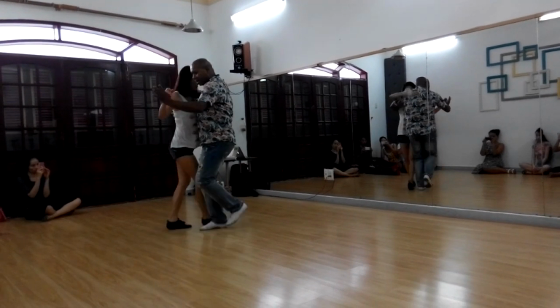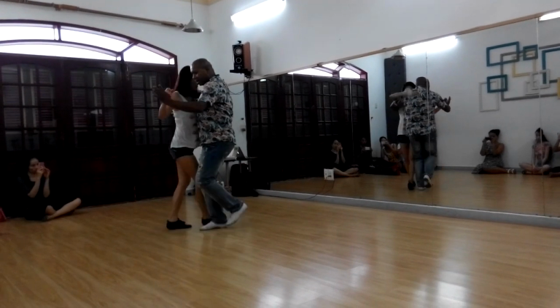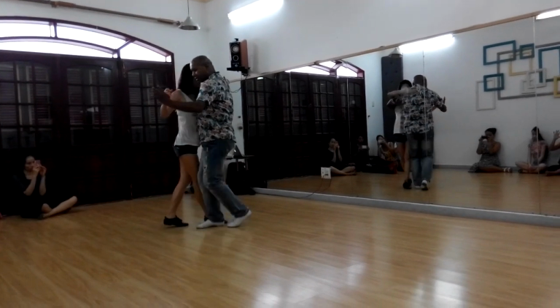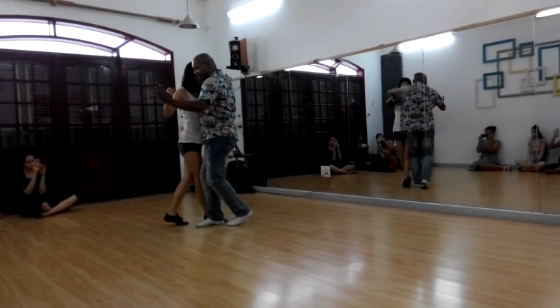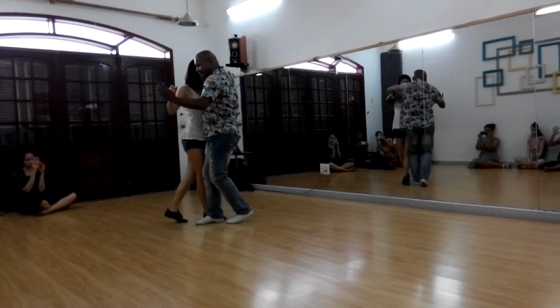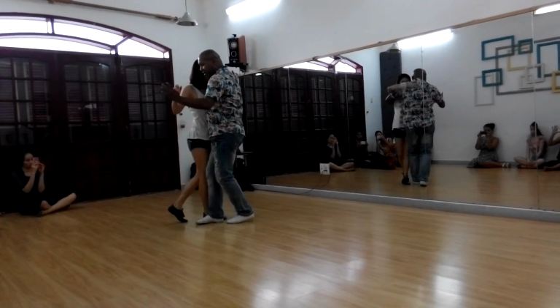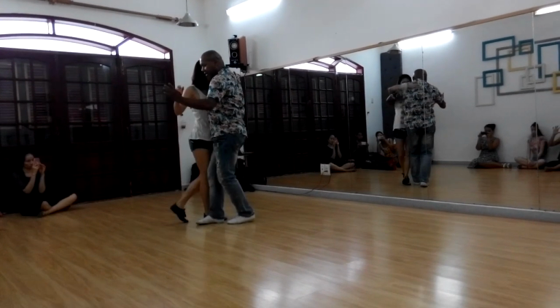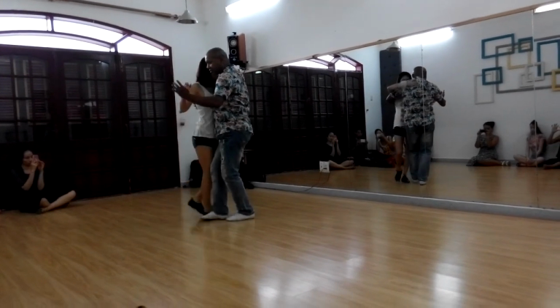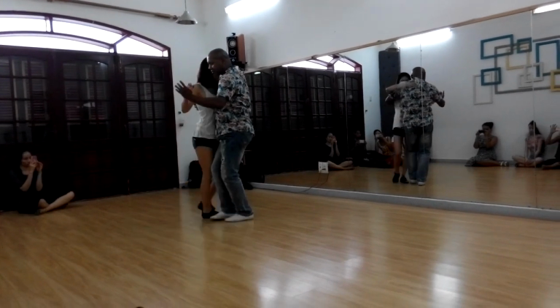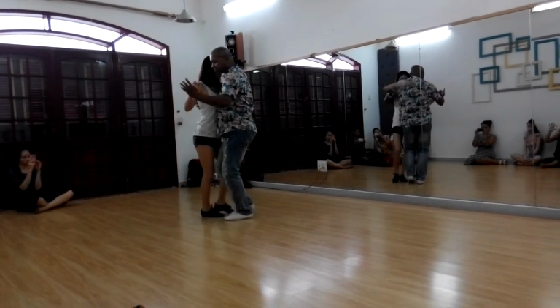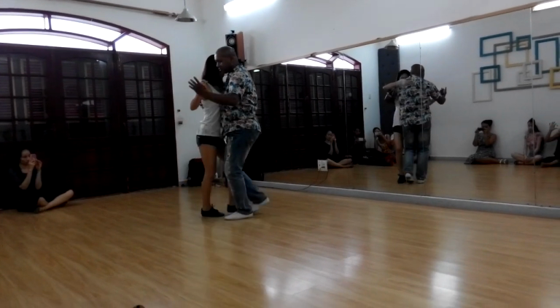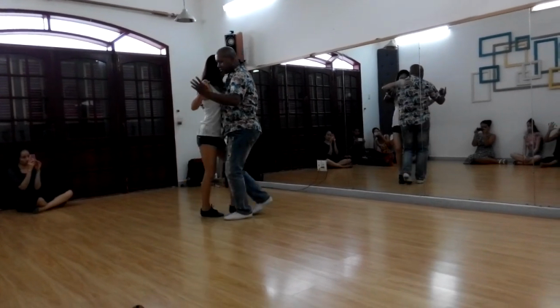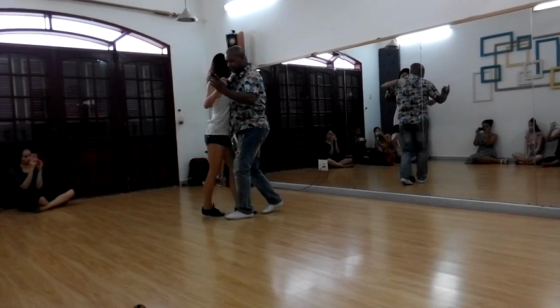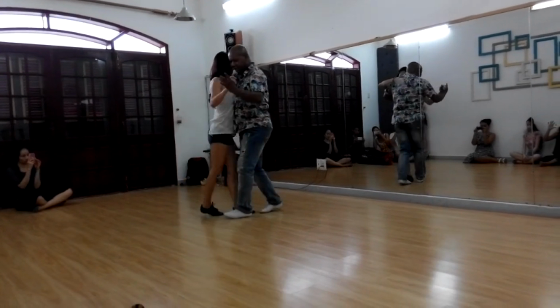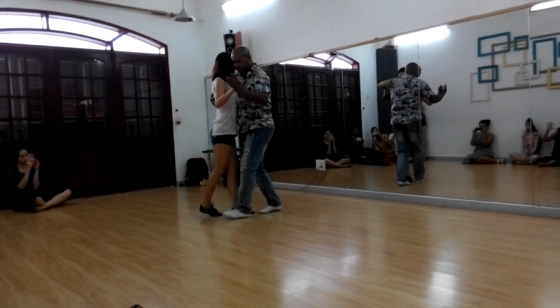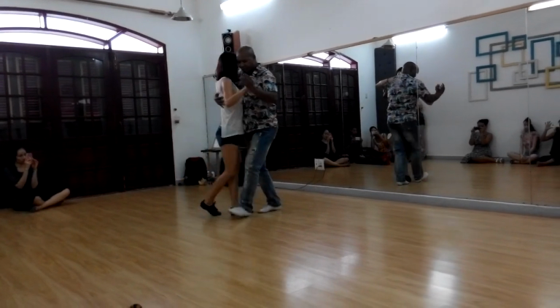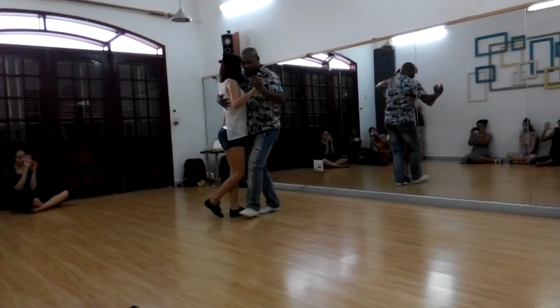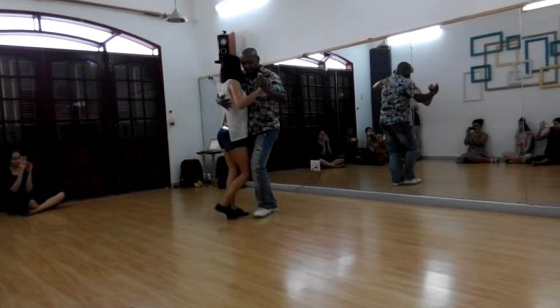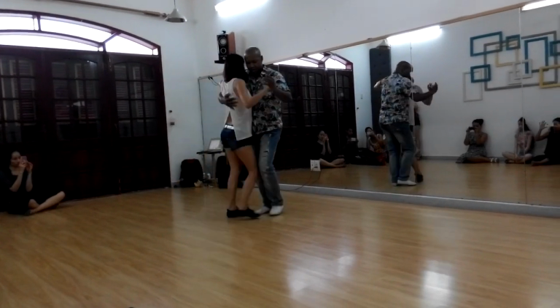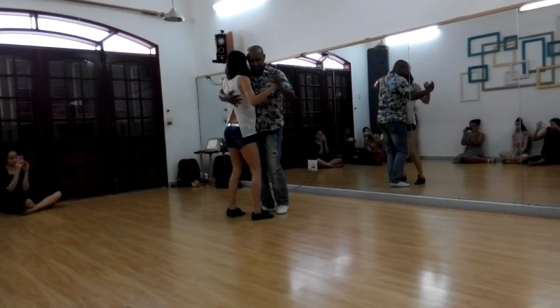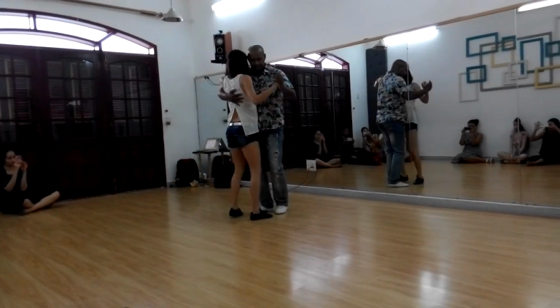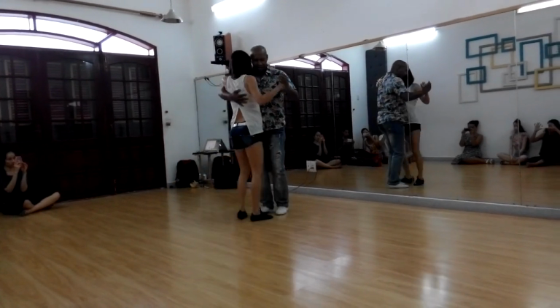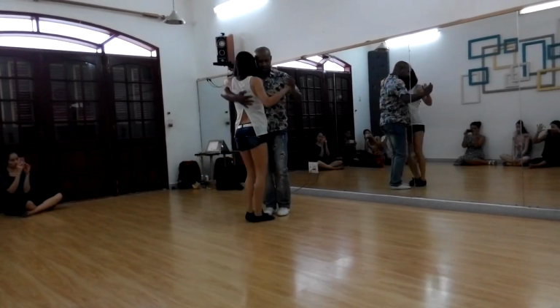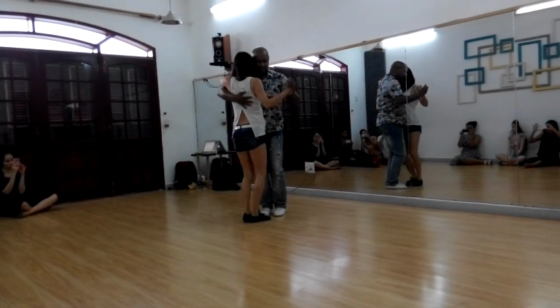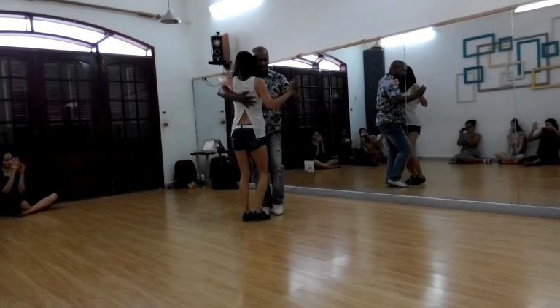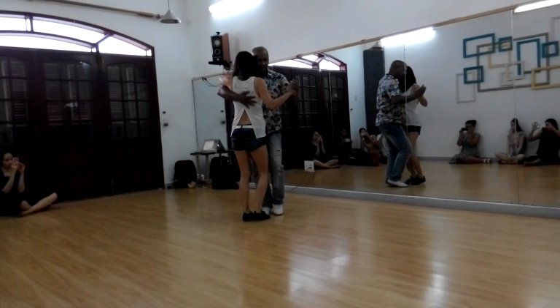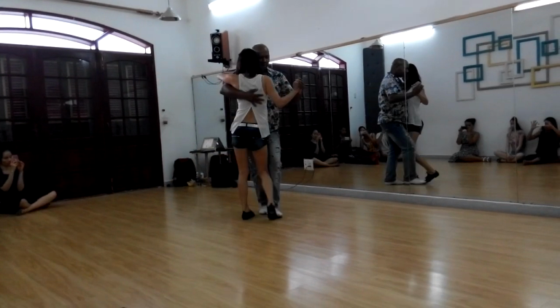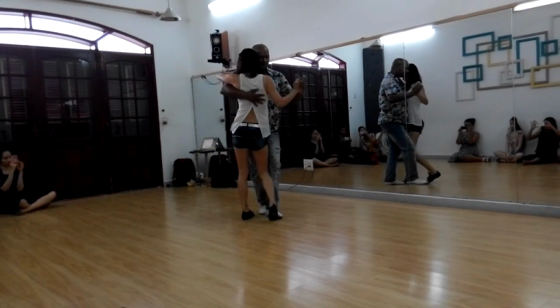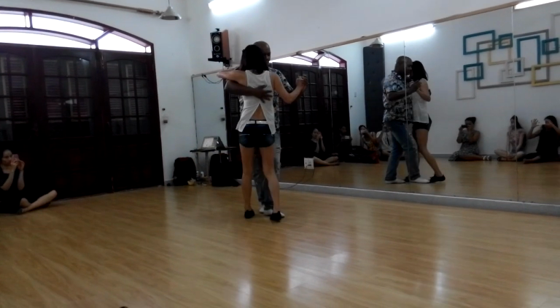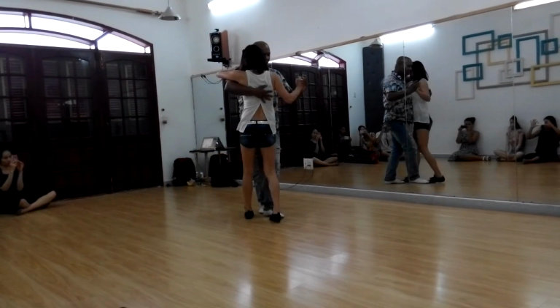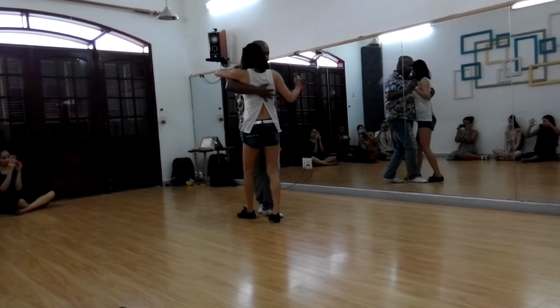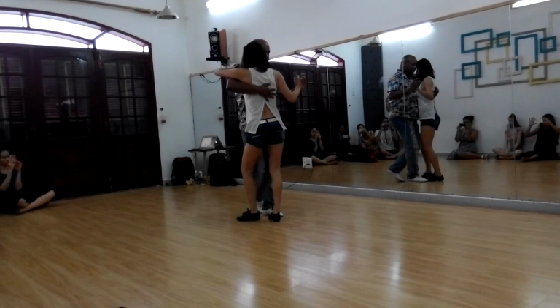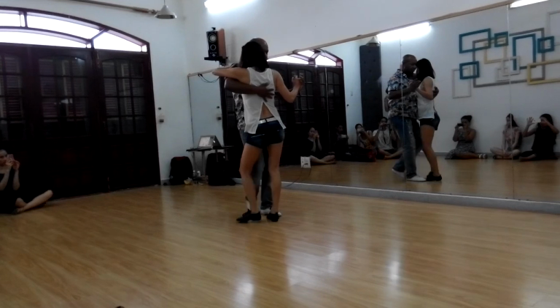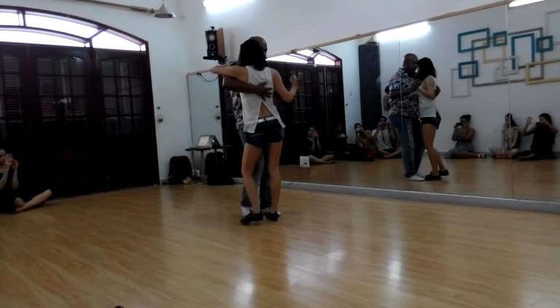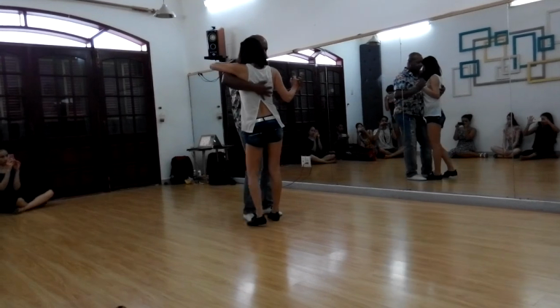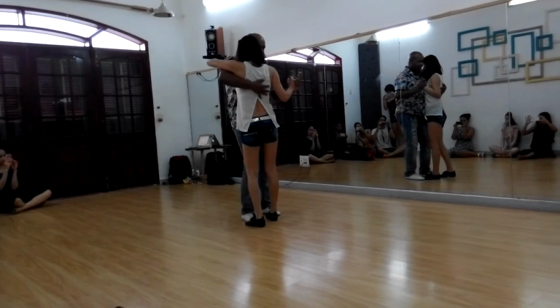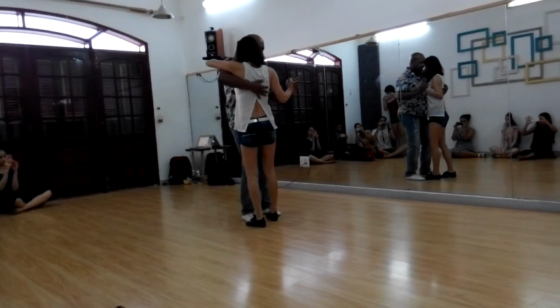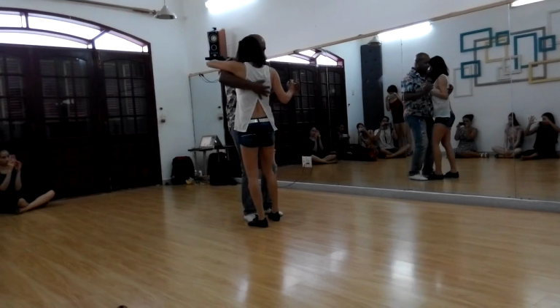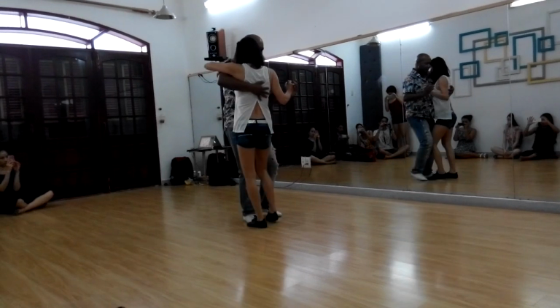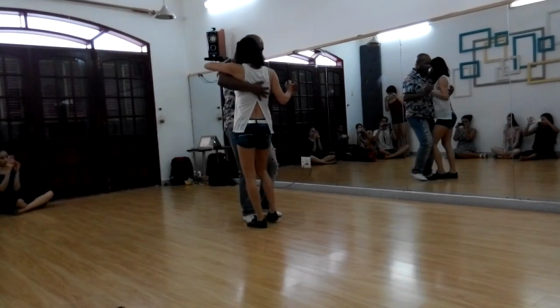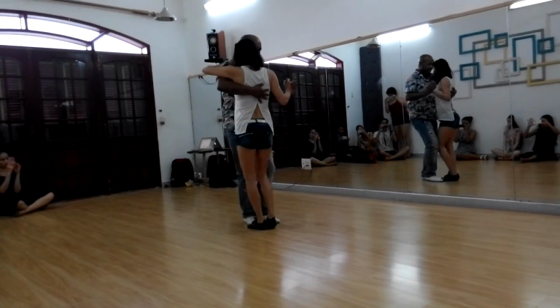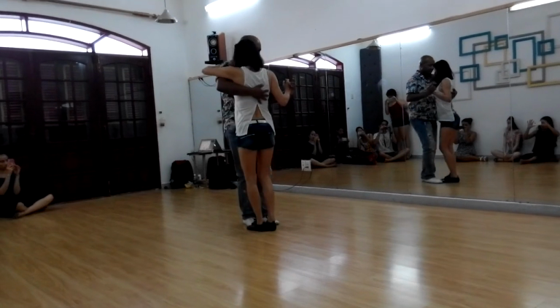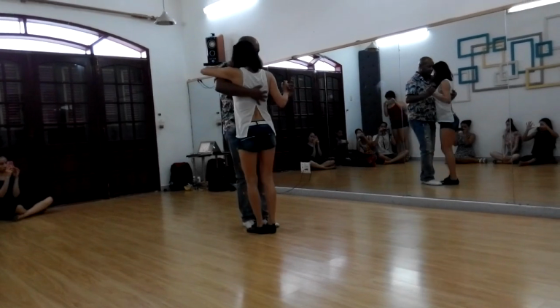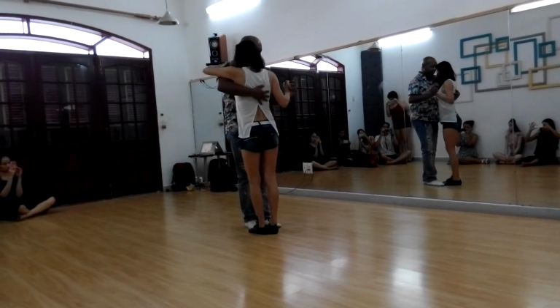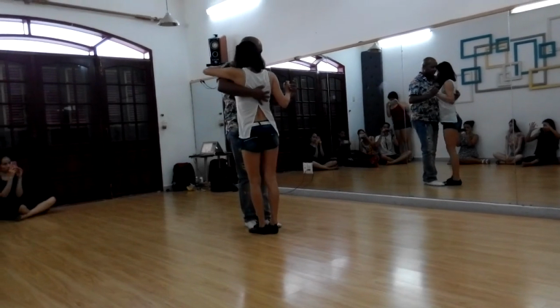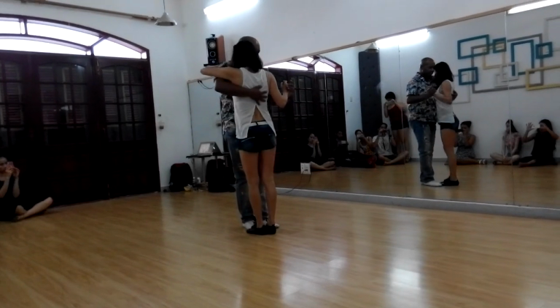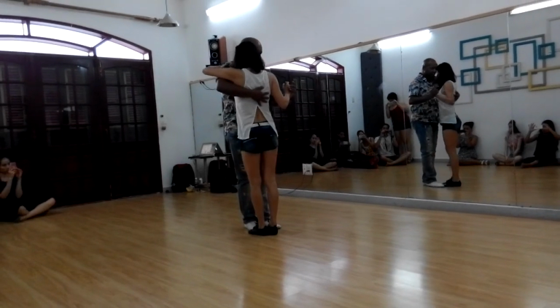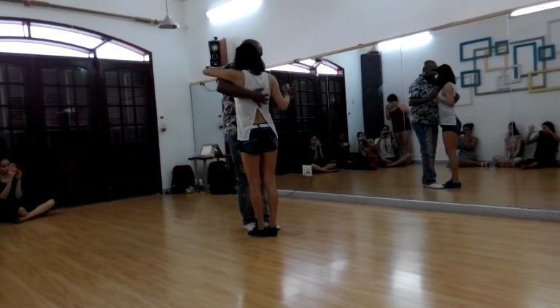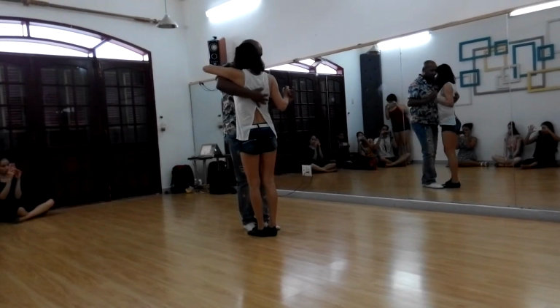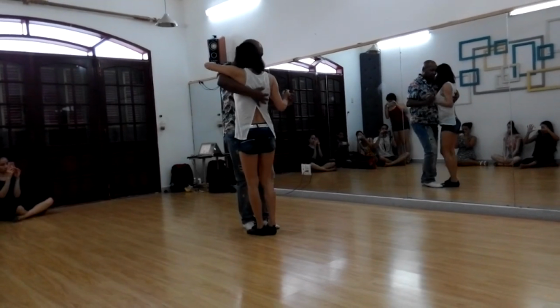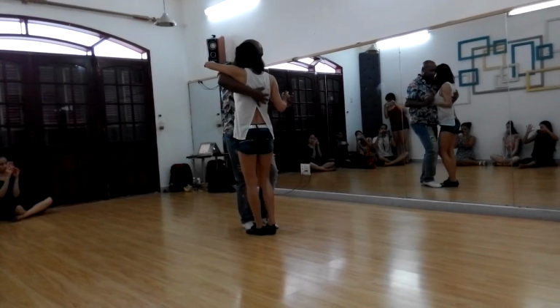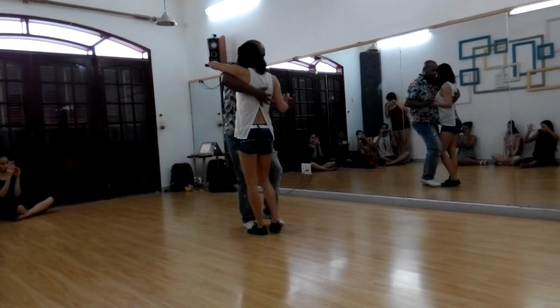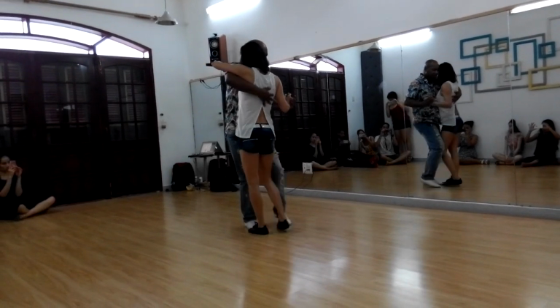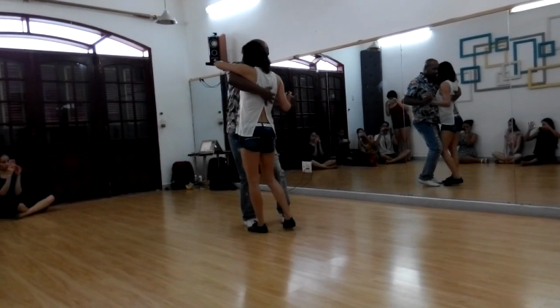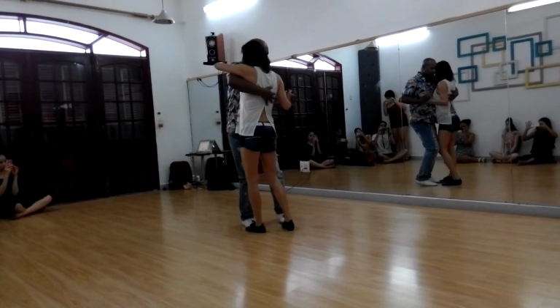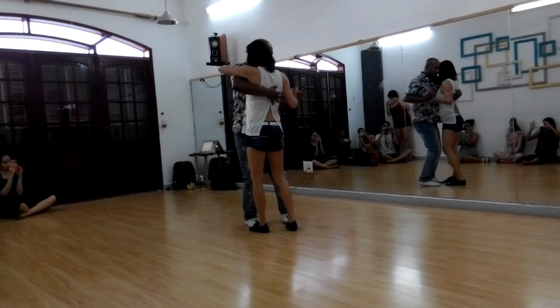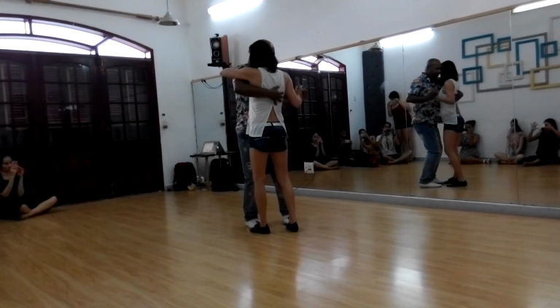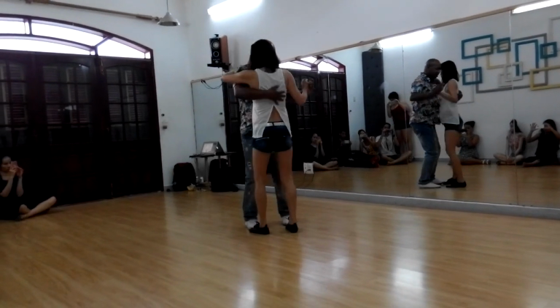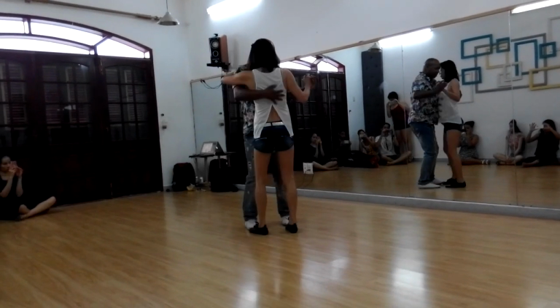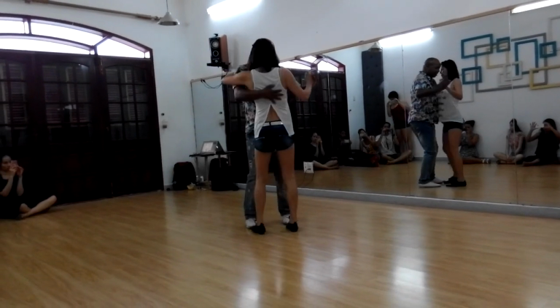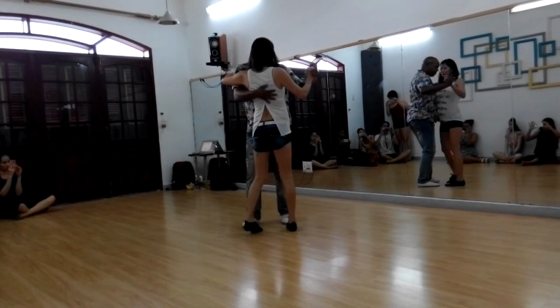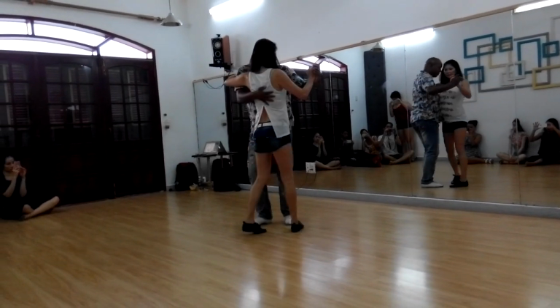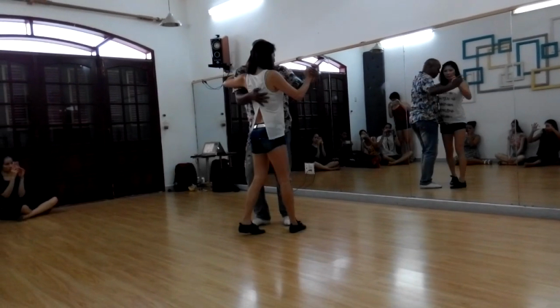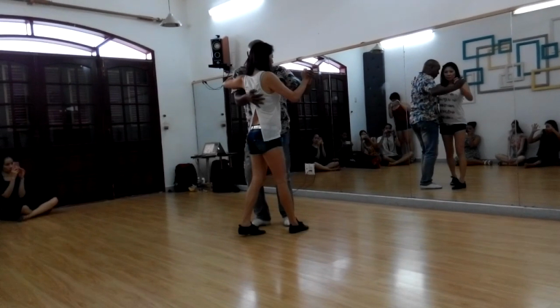Turn here. Cha cha. And facing. Once more — step, pivot.